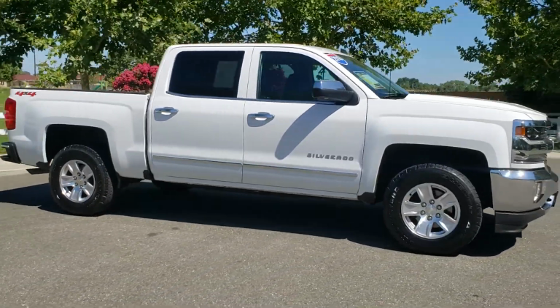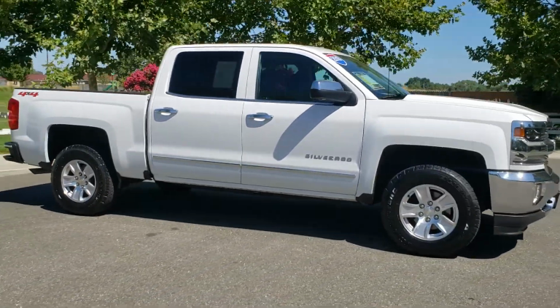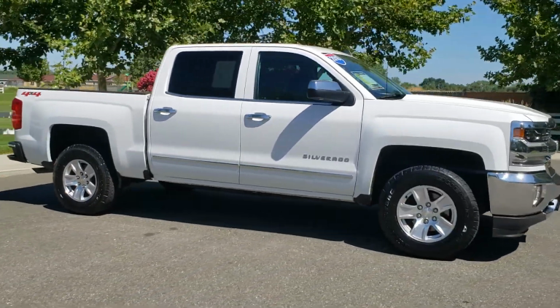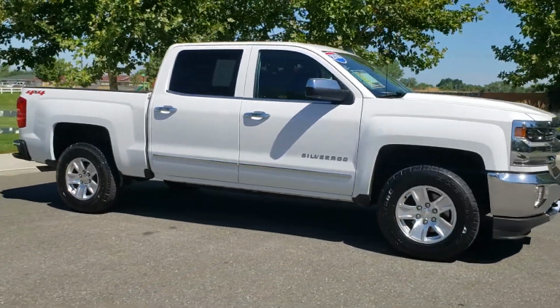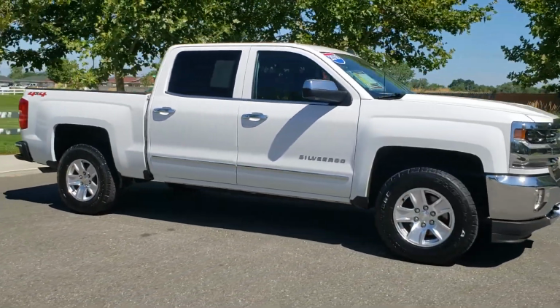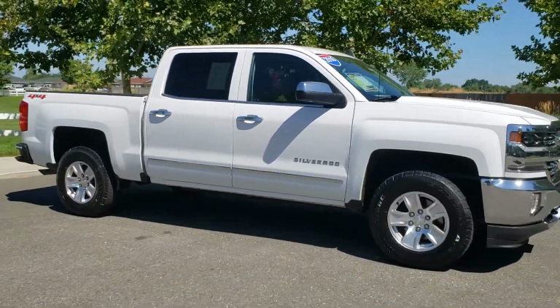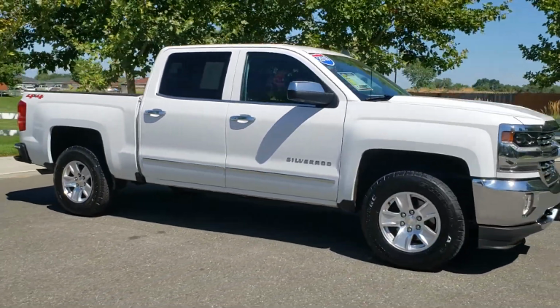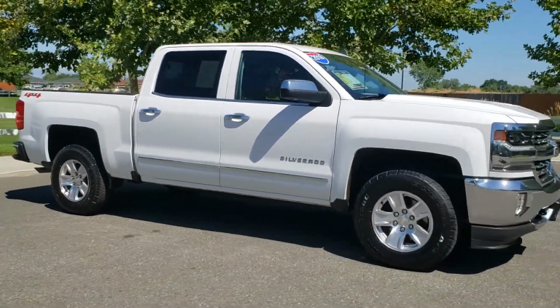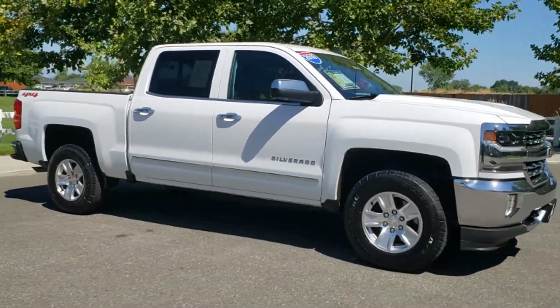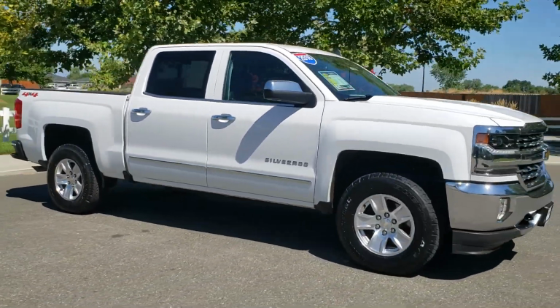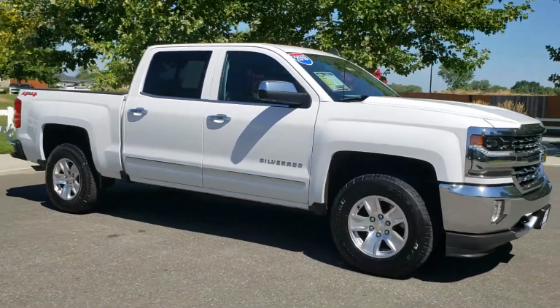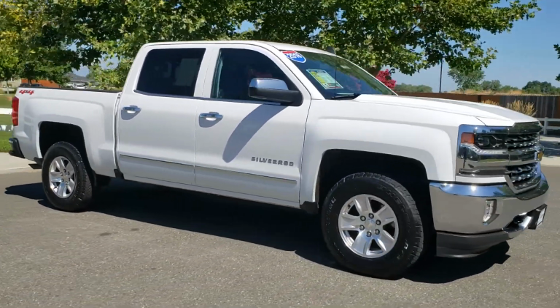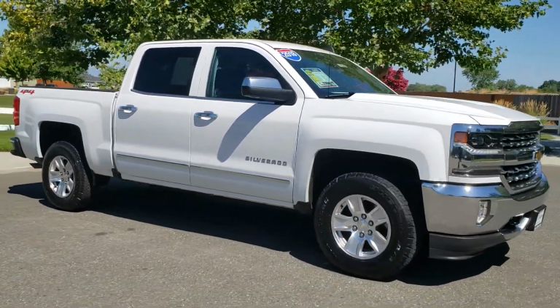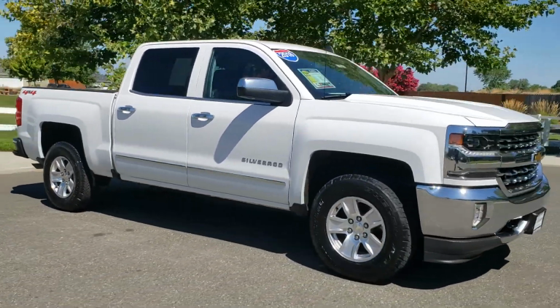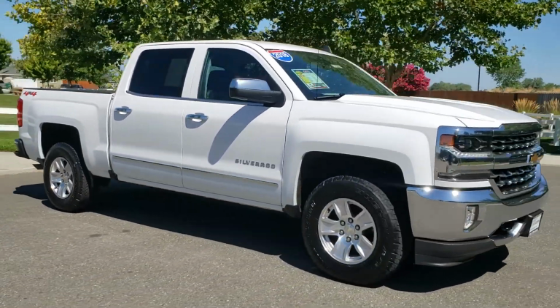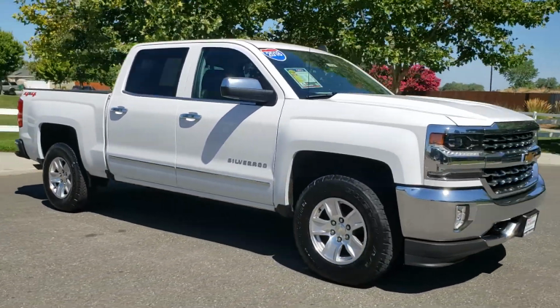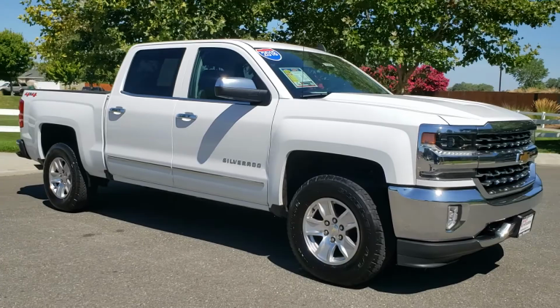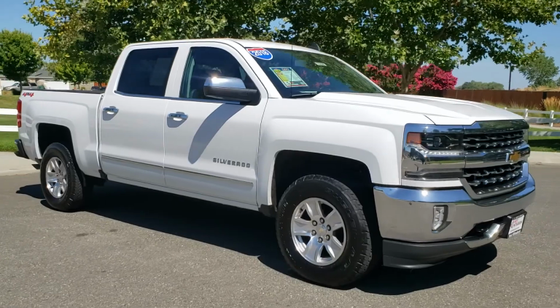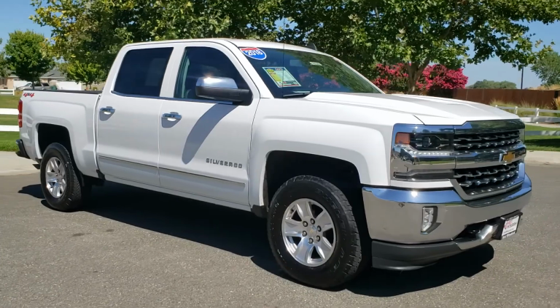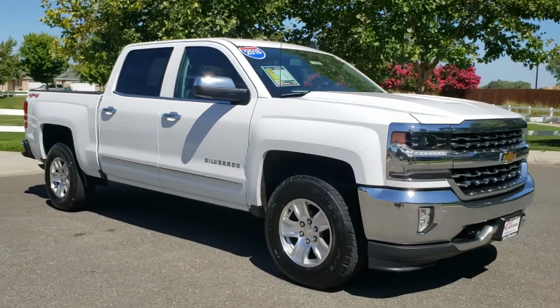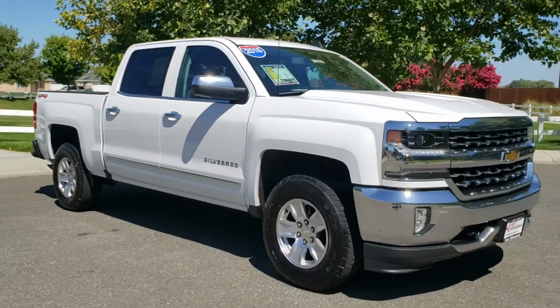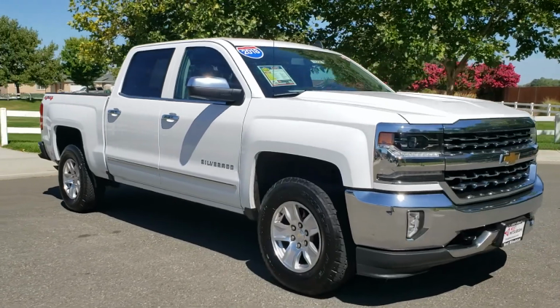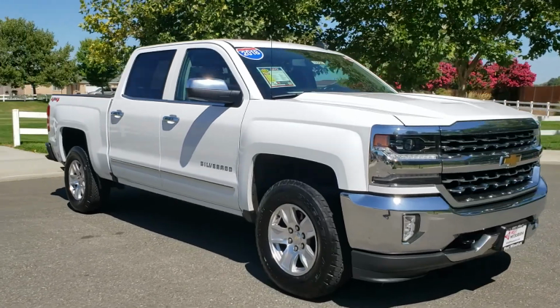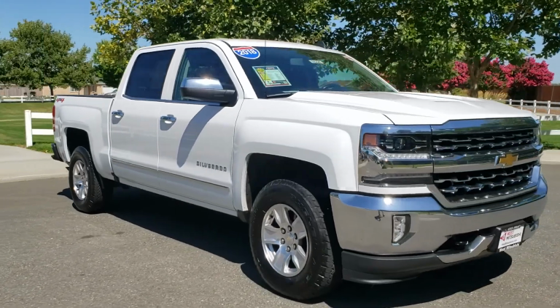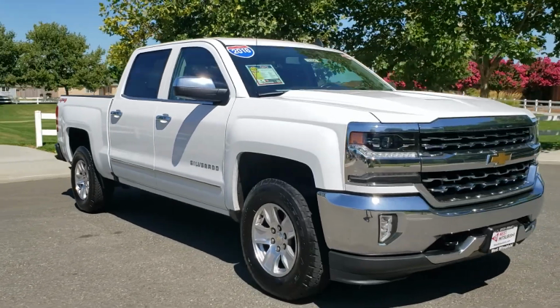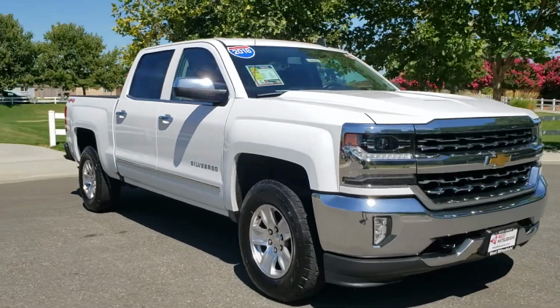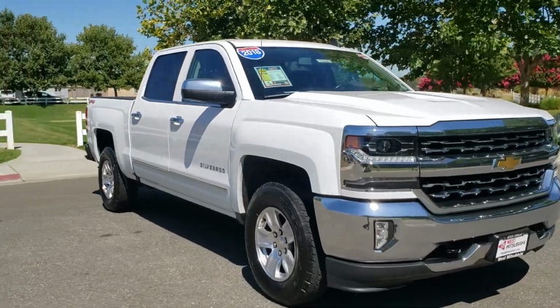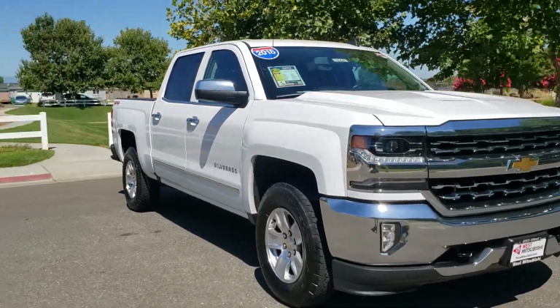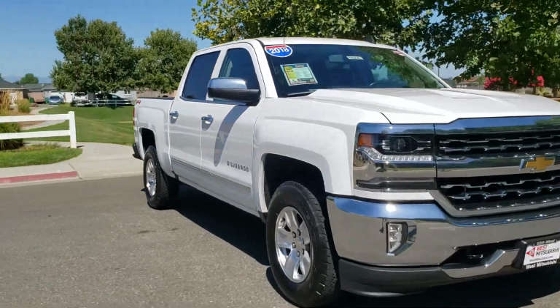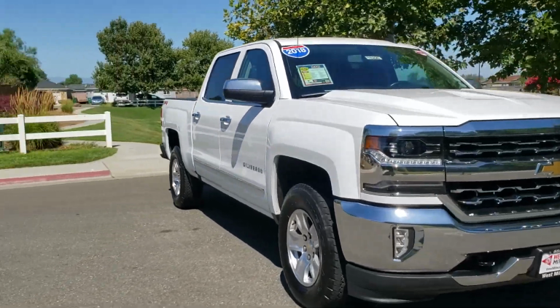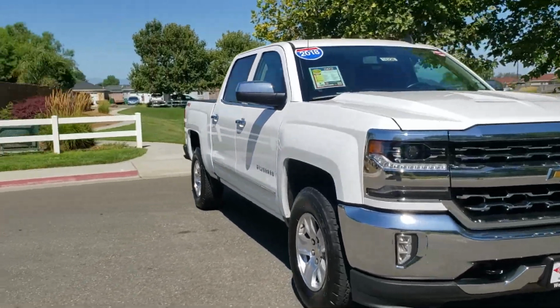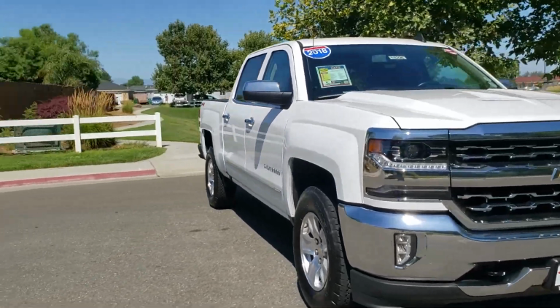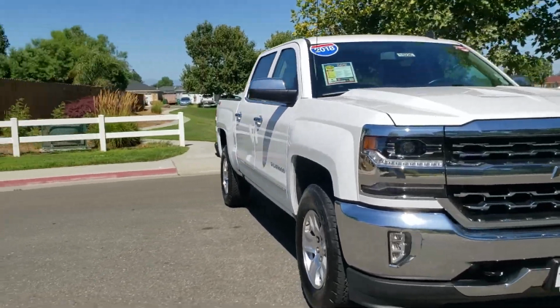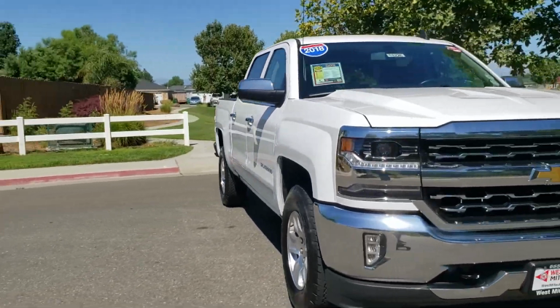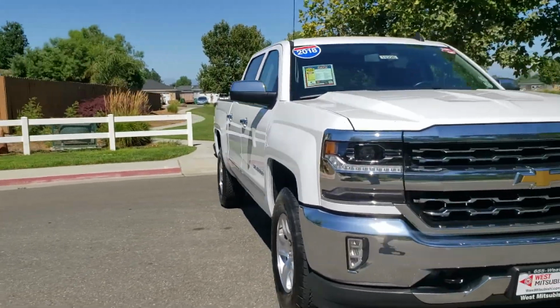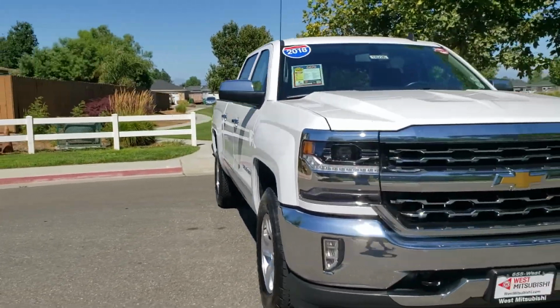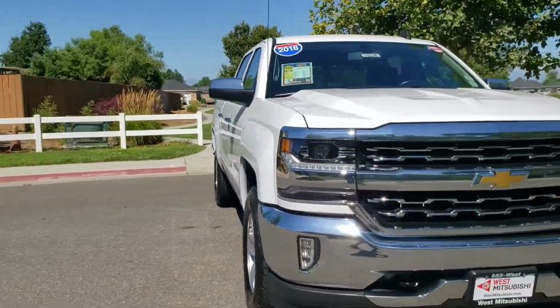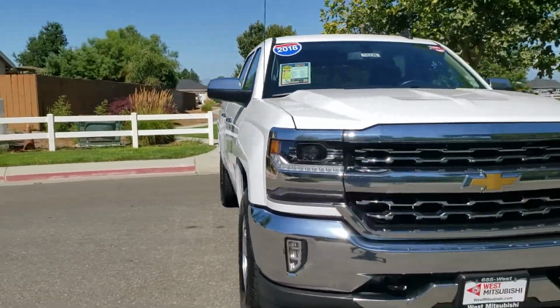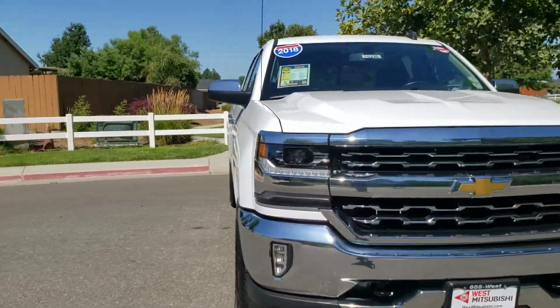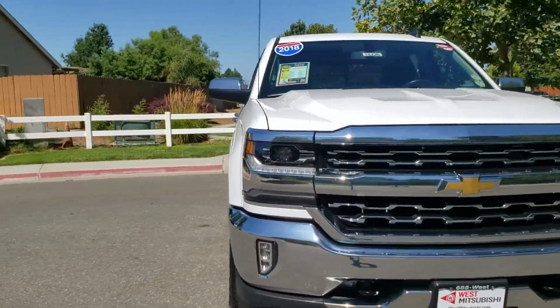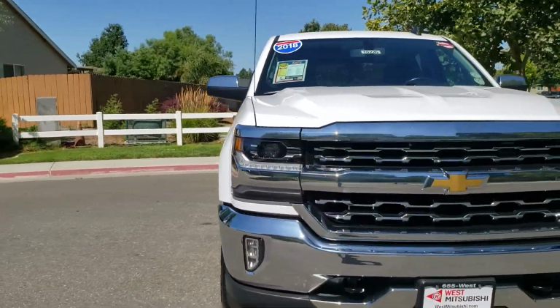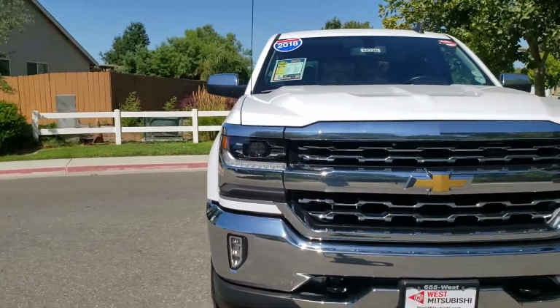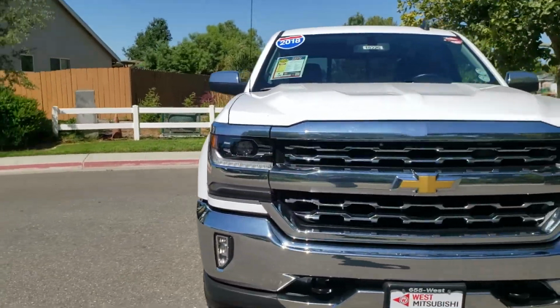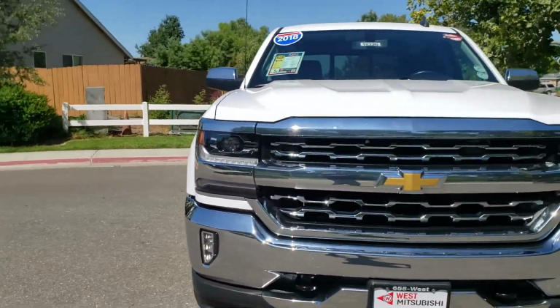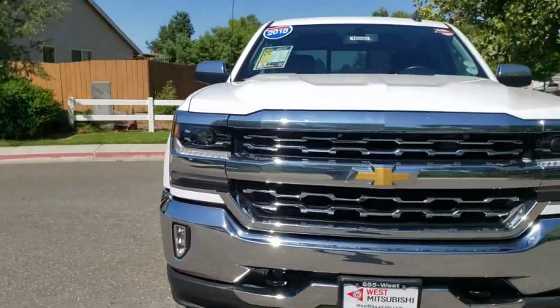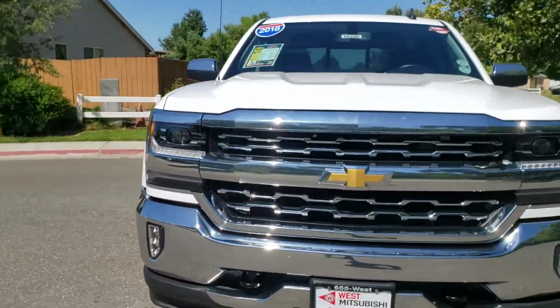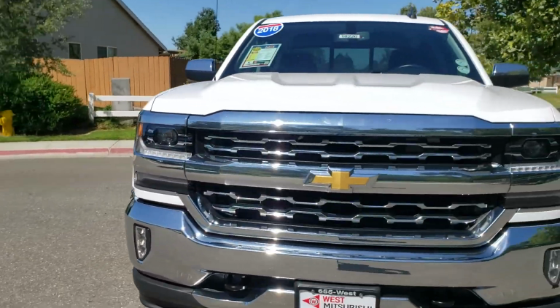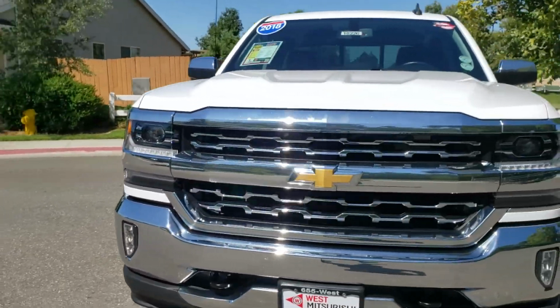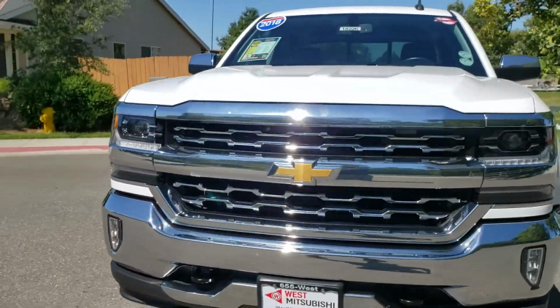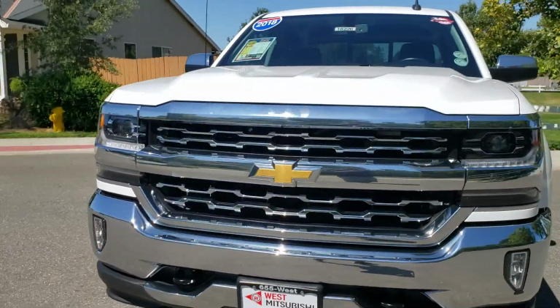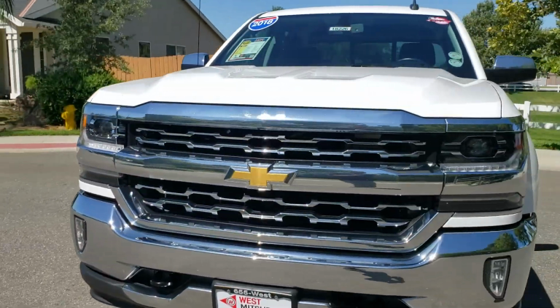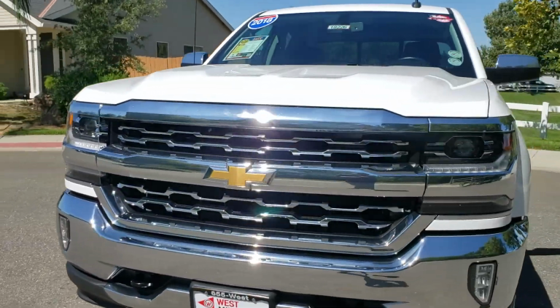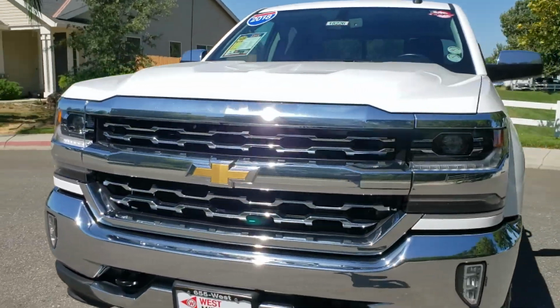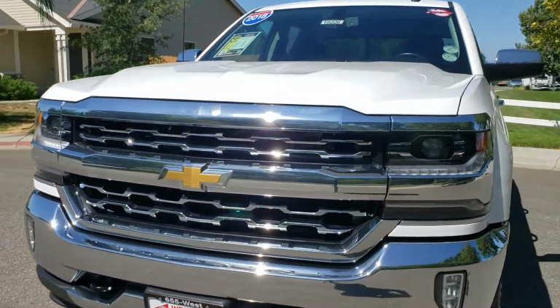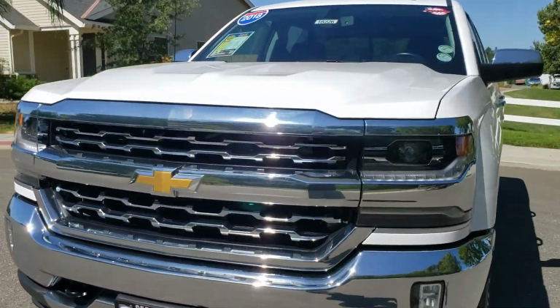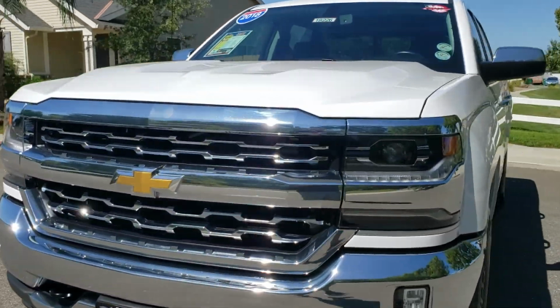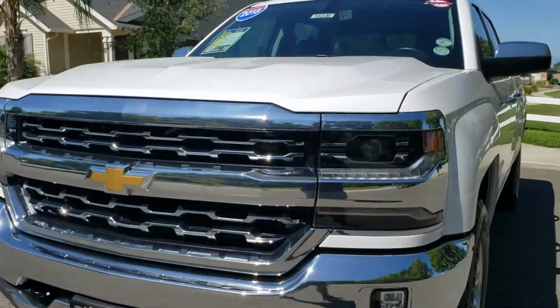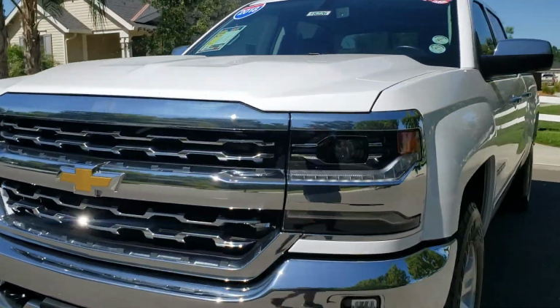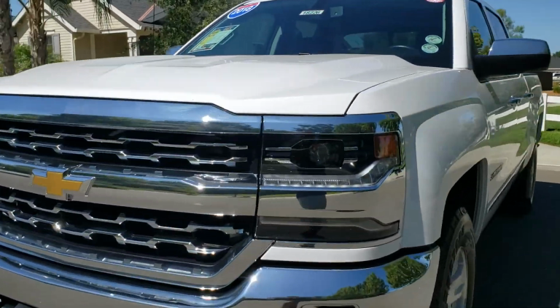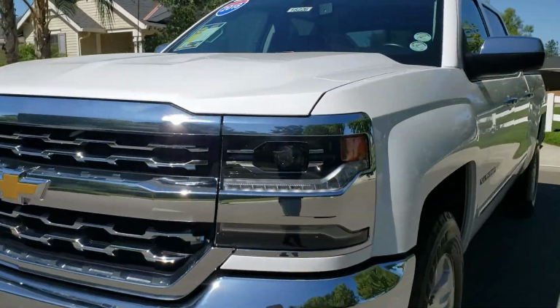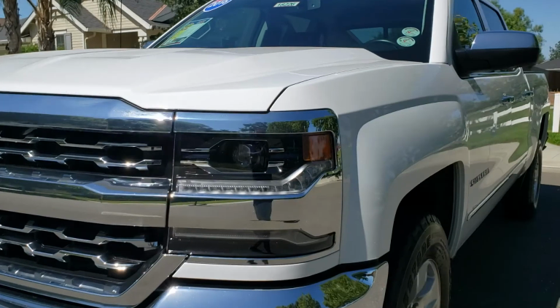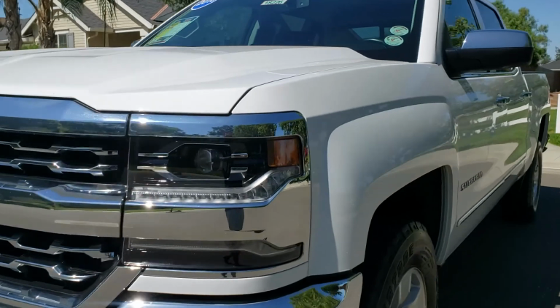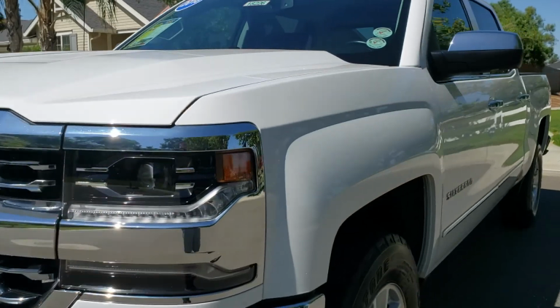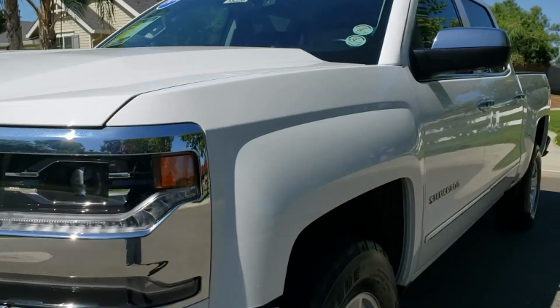5.3-liter V8 with an automatic transmission, power windows, power locks, AM FM stereo with auxiliary port, Bluetooth, and USB connectivity.